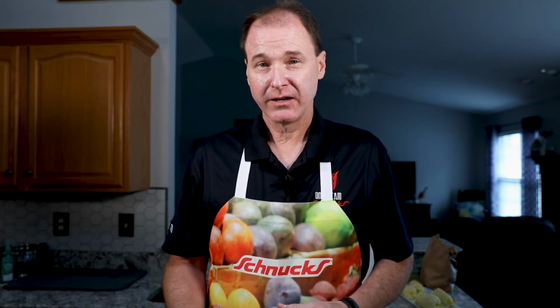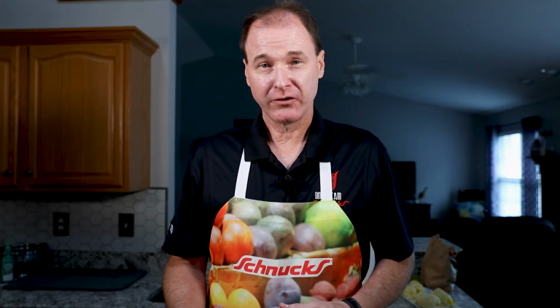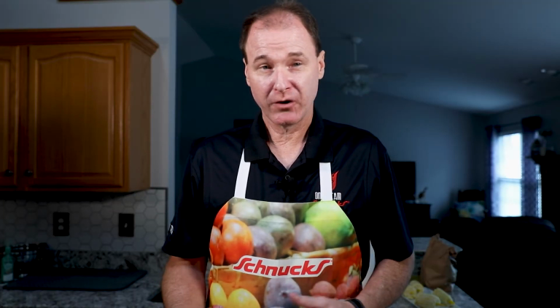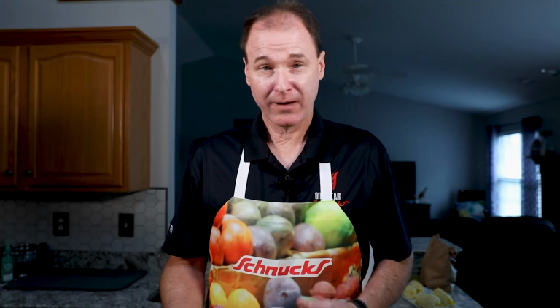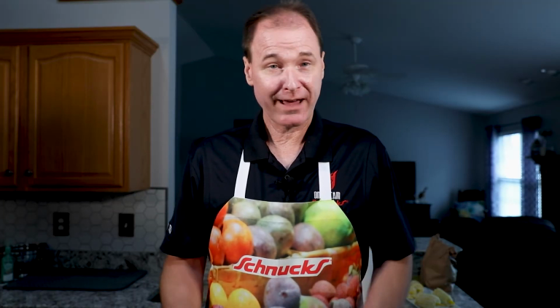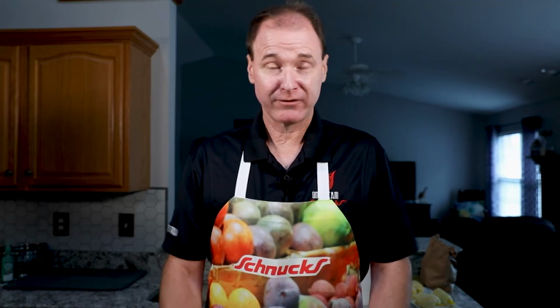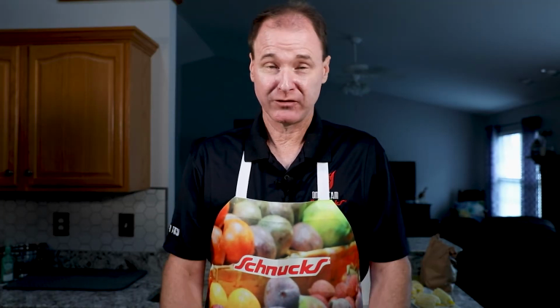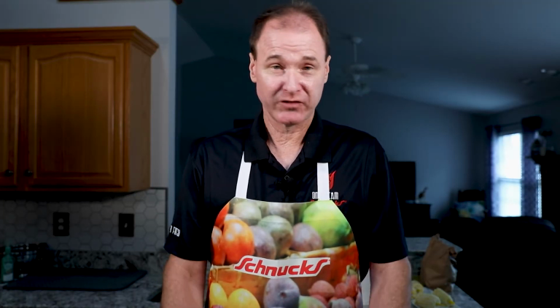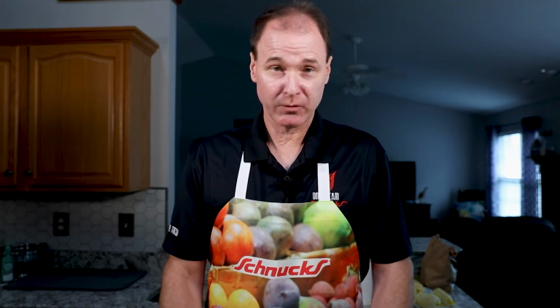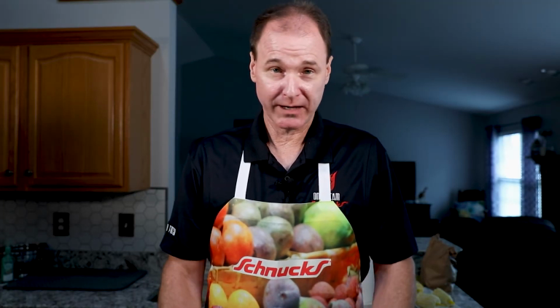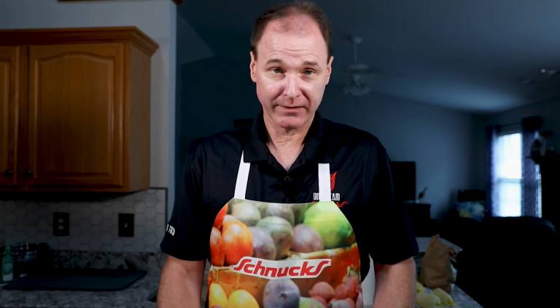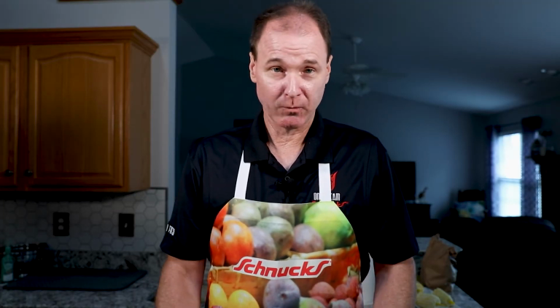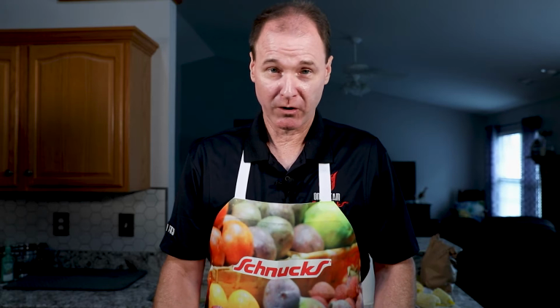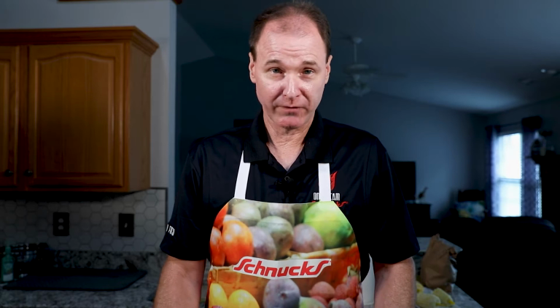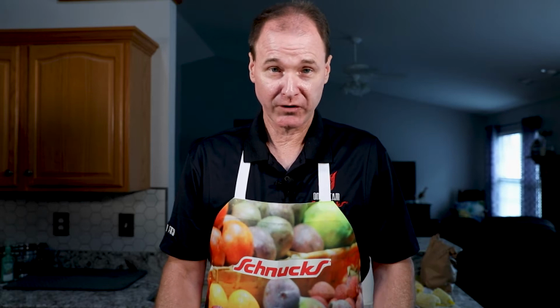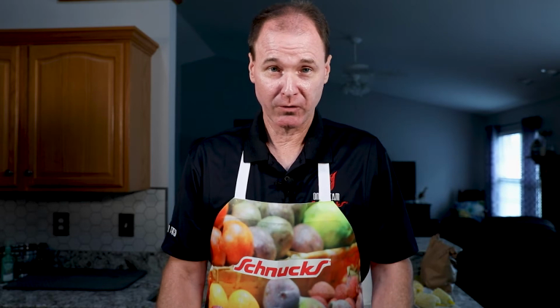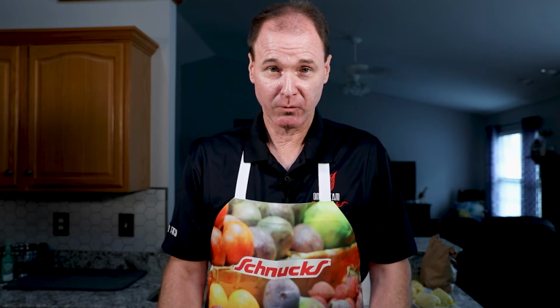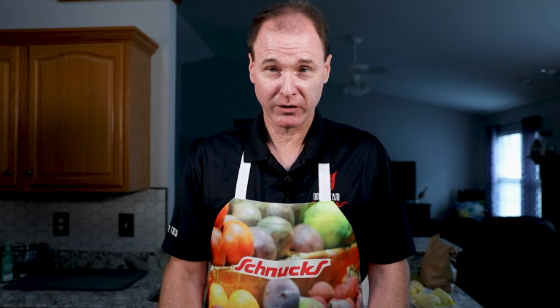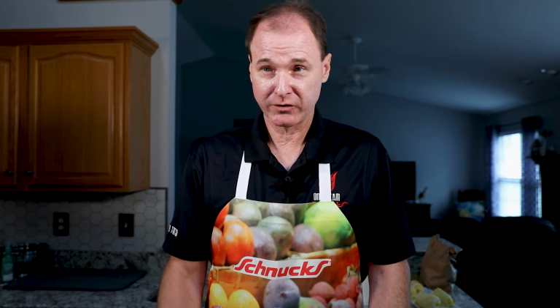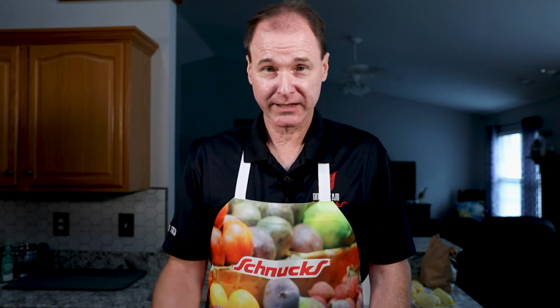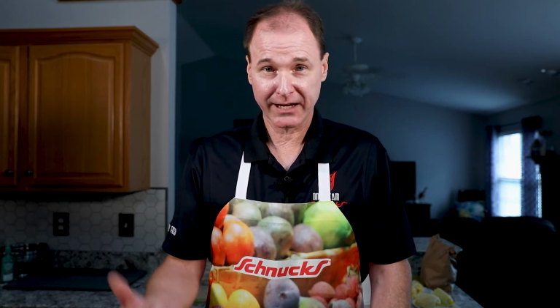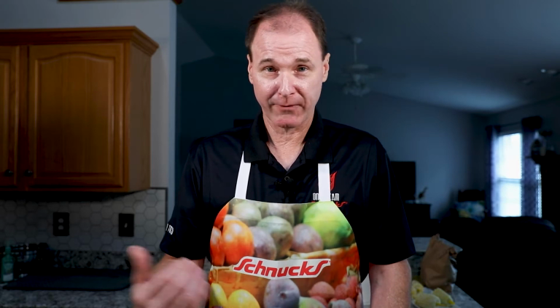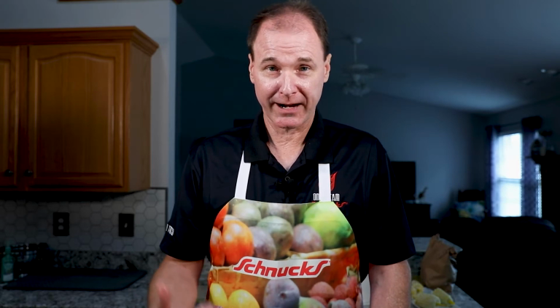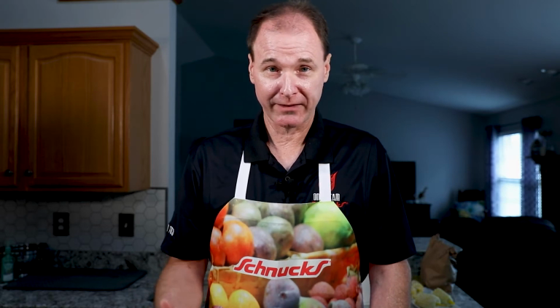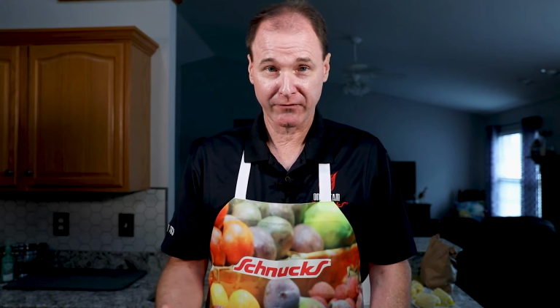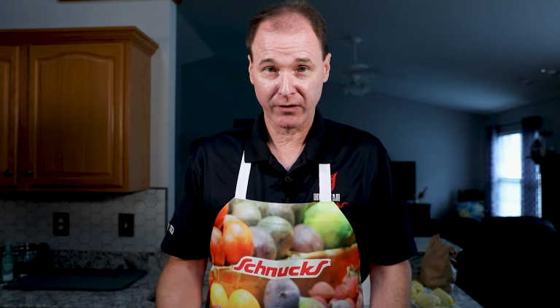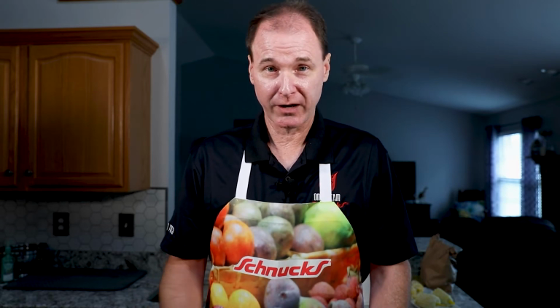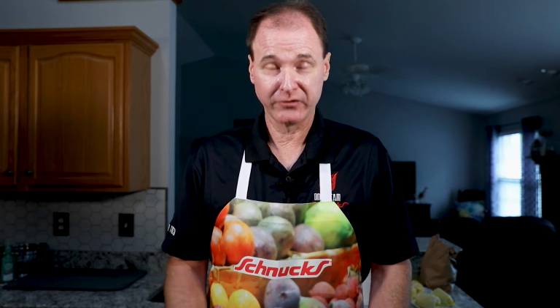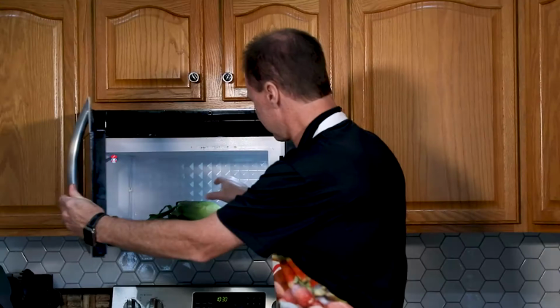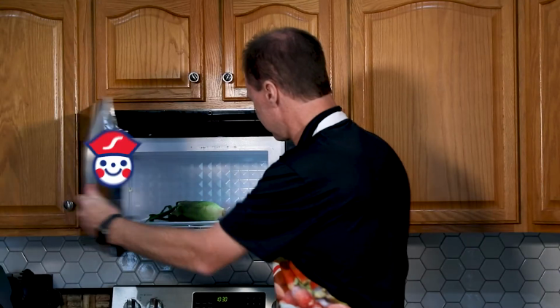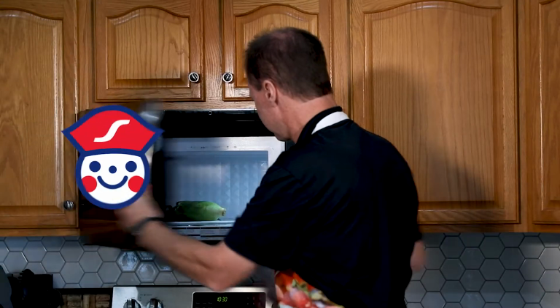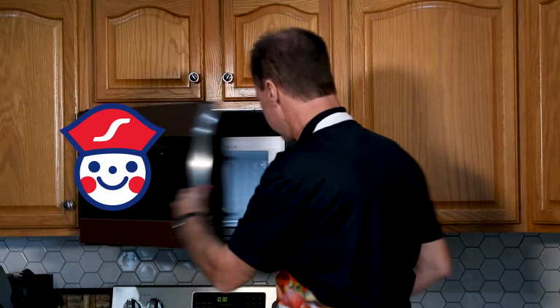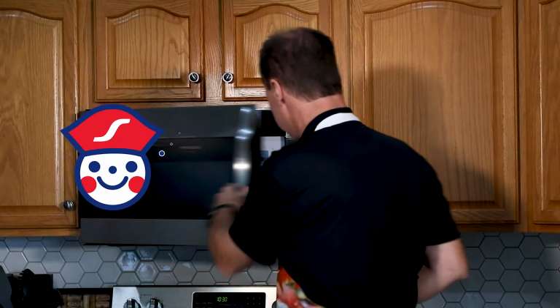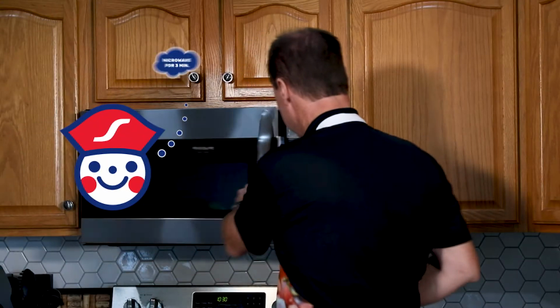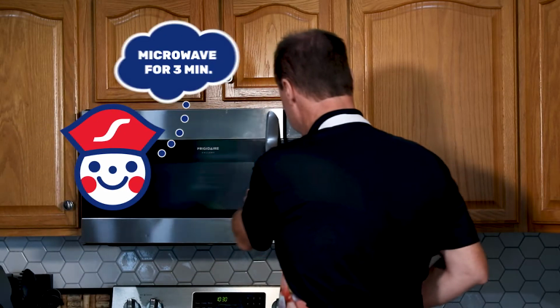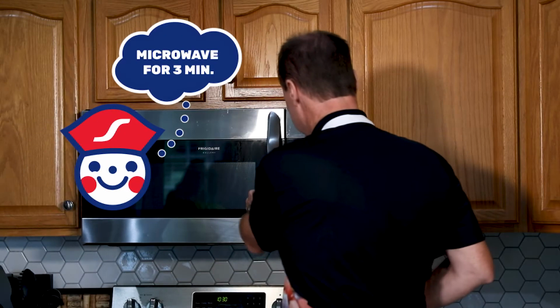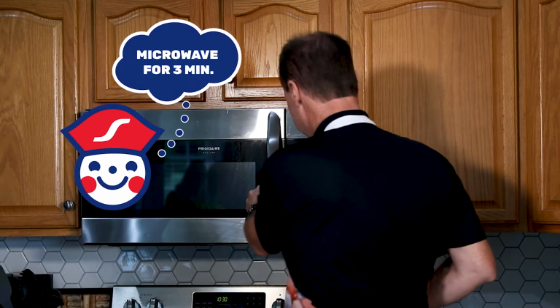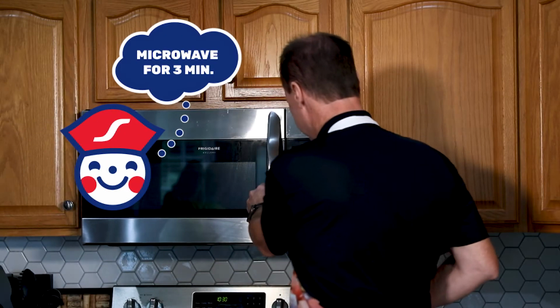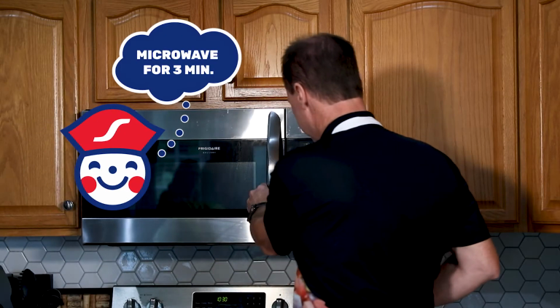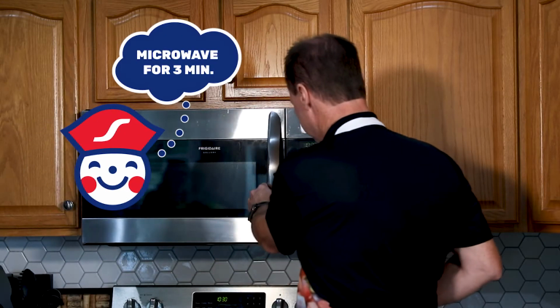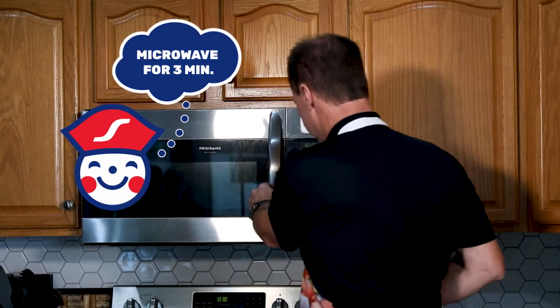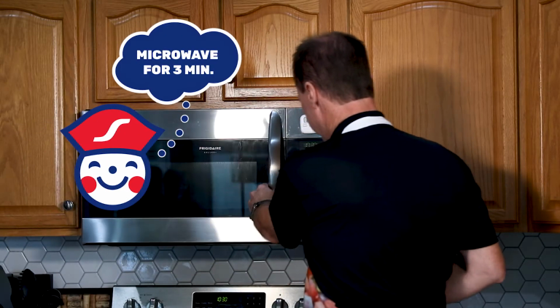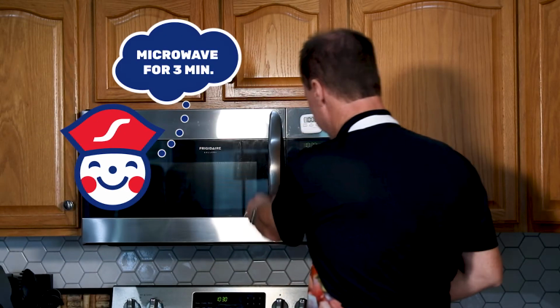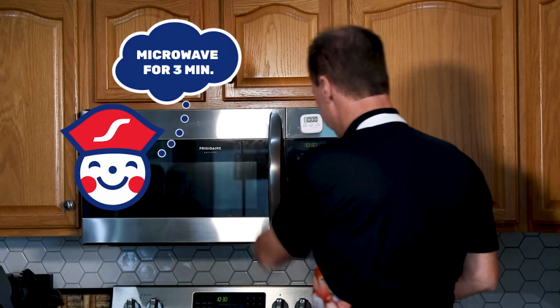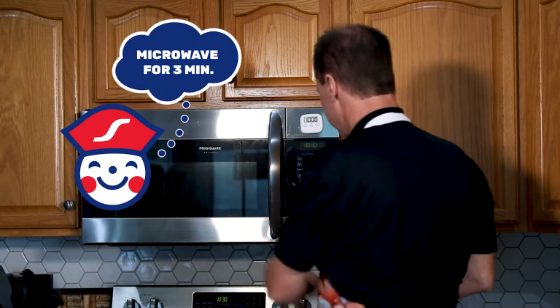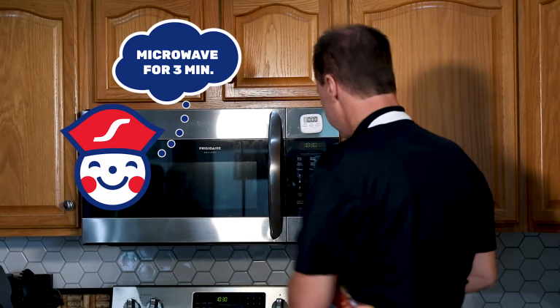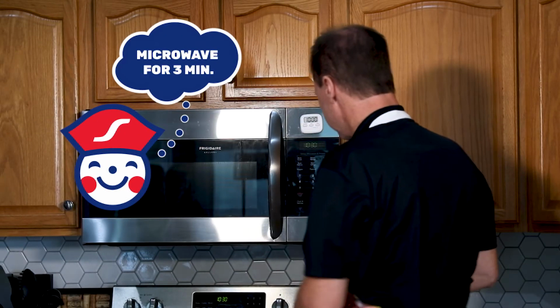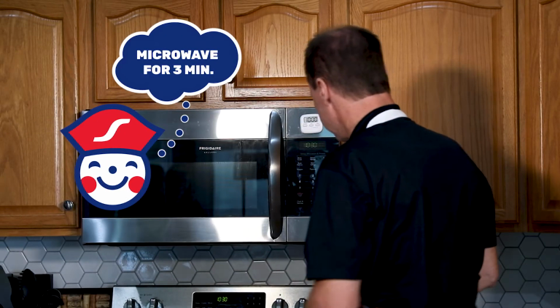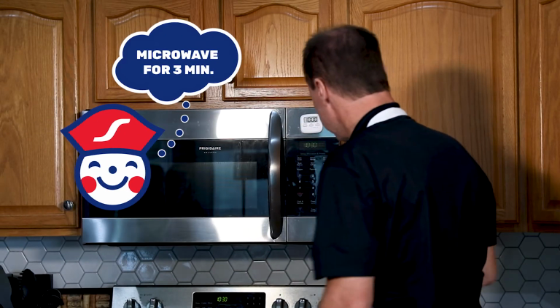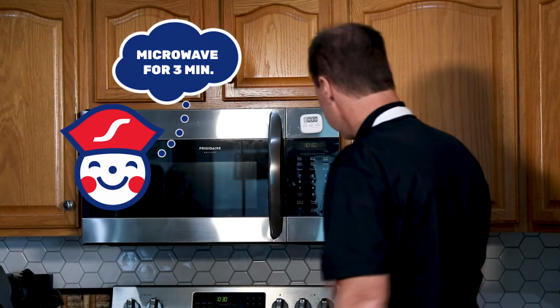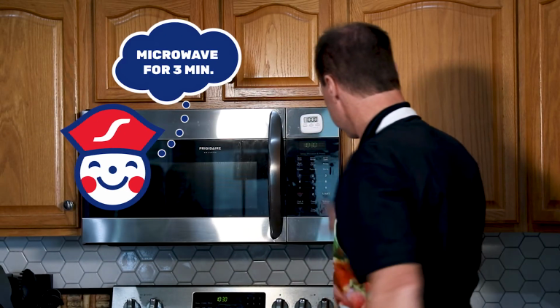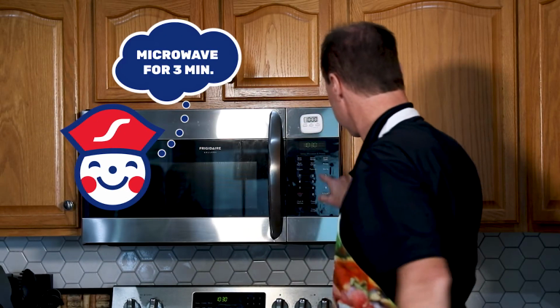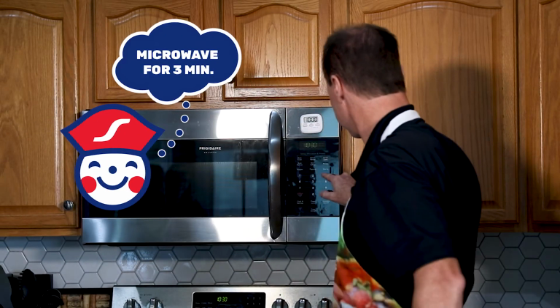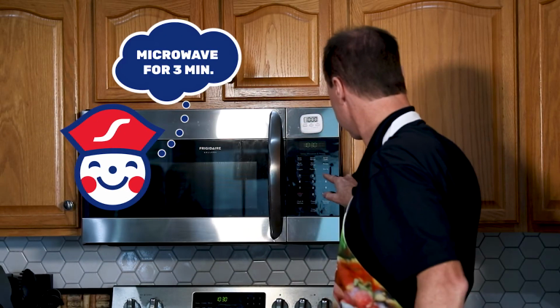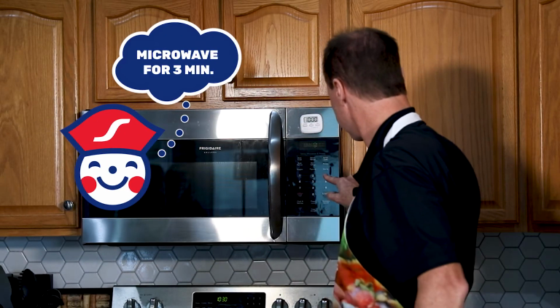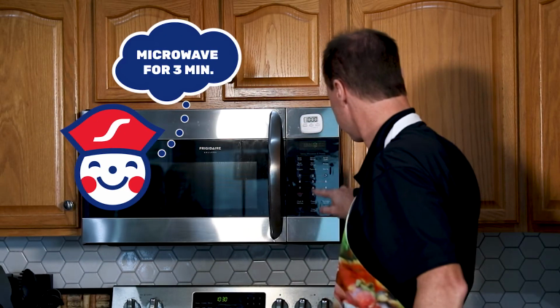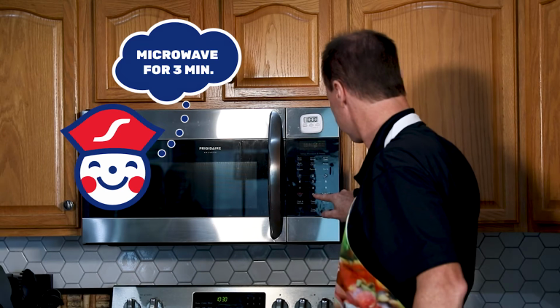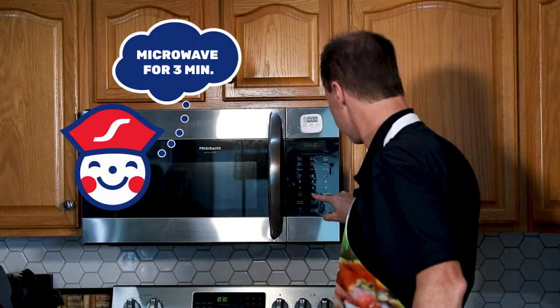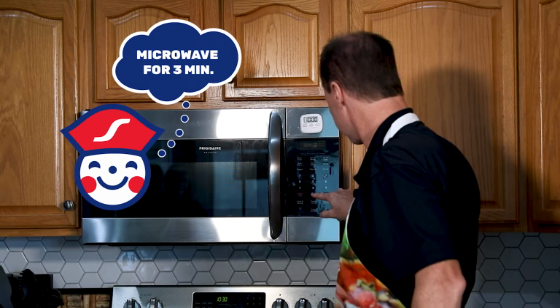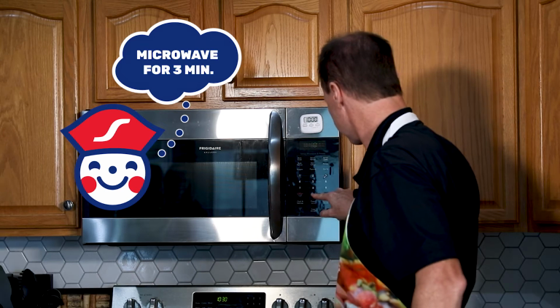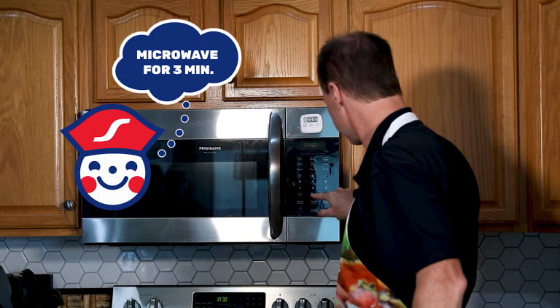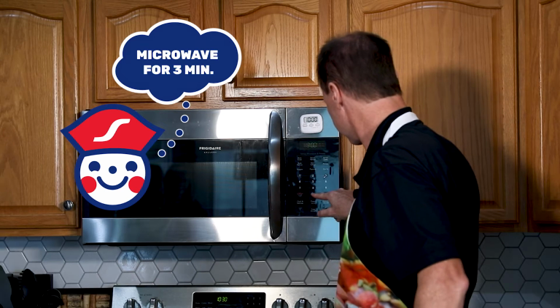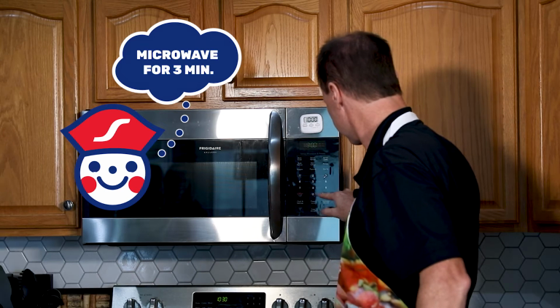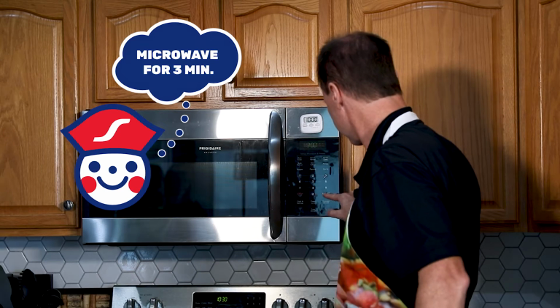You don't have to soak it in the water if you don't want — you can take it right out of the fridge, wash it, and put it right in the microwave. Put it in the microwave for three minutes.